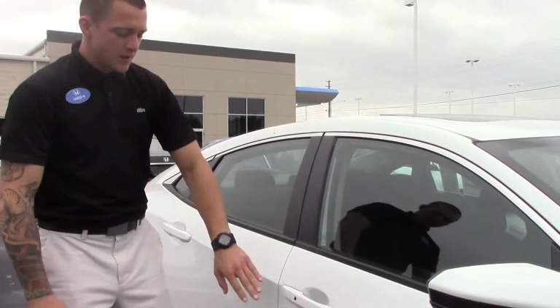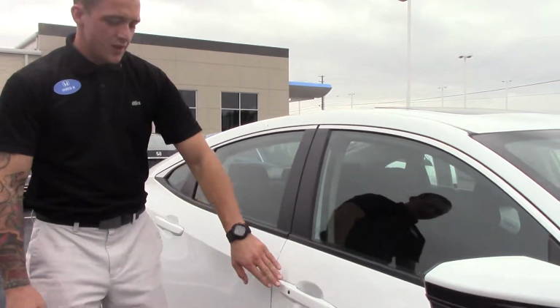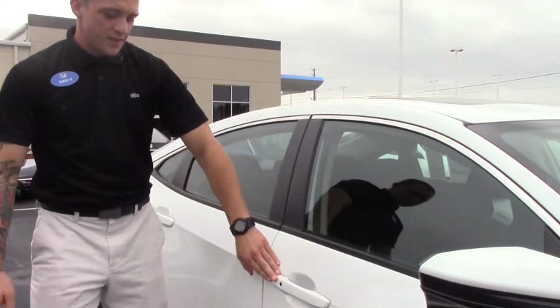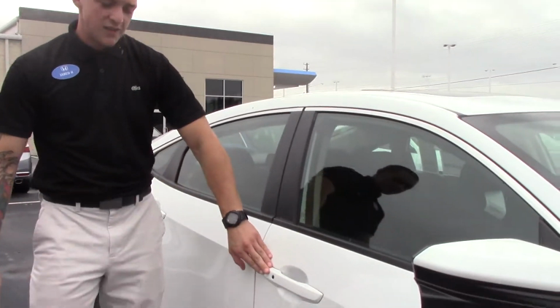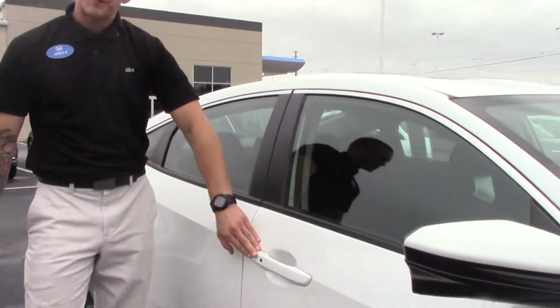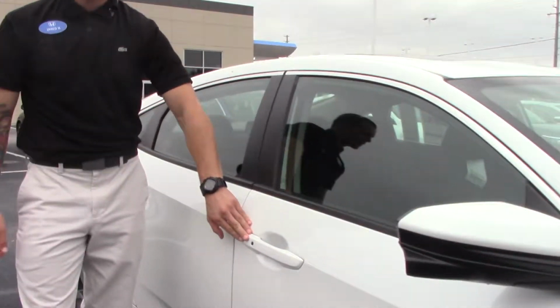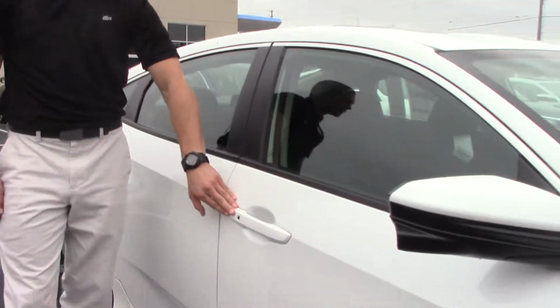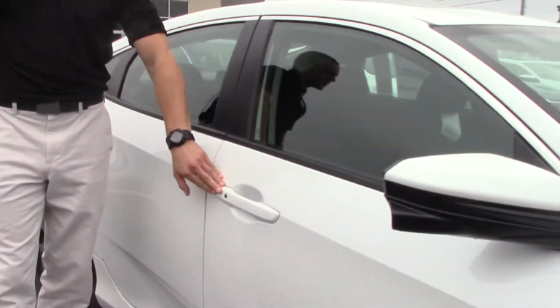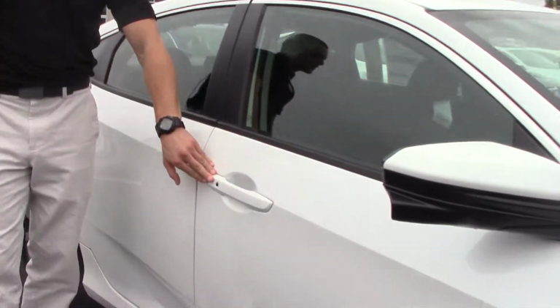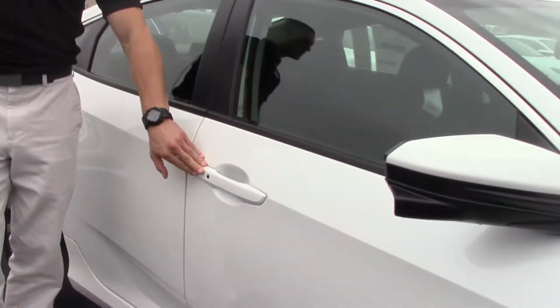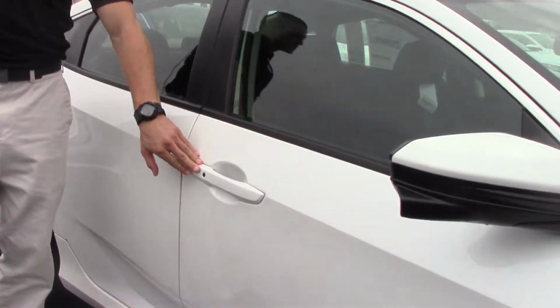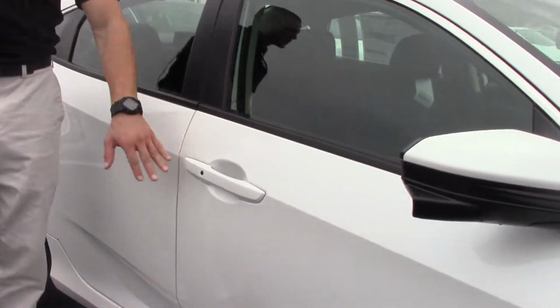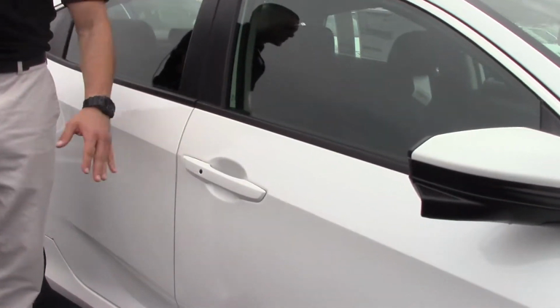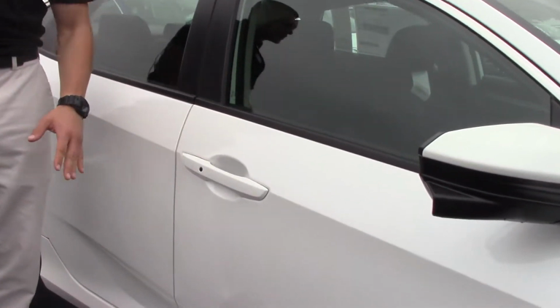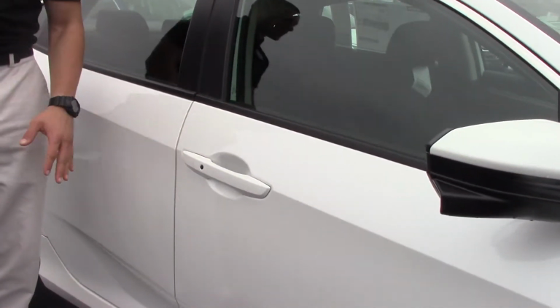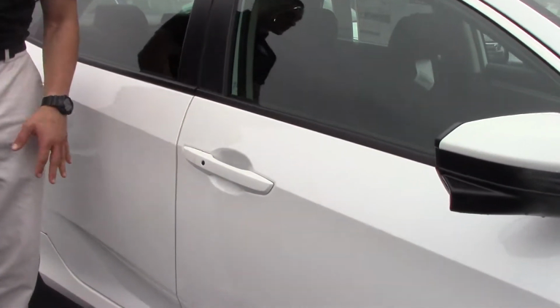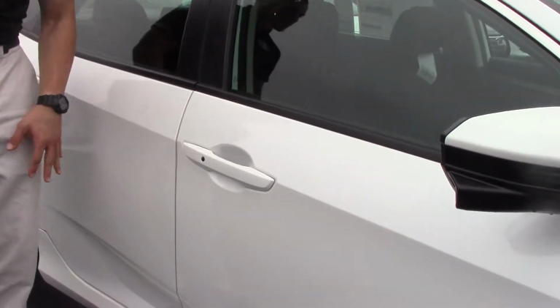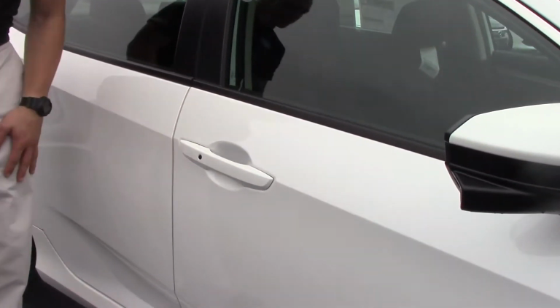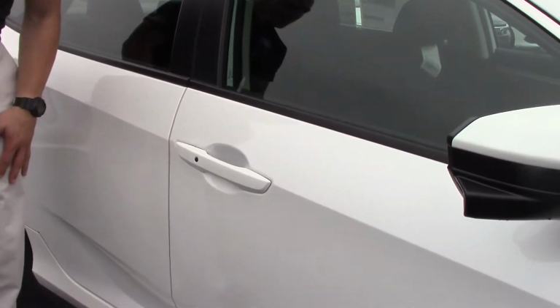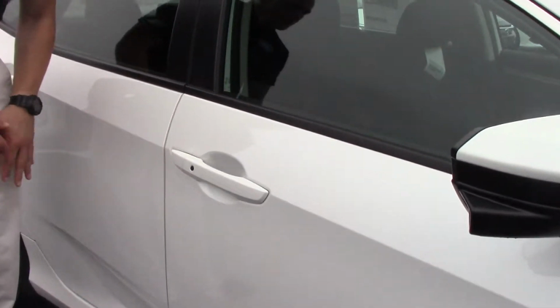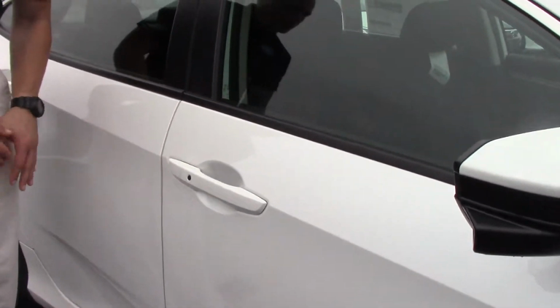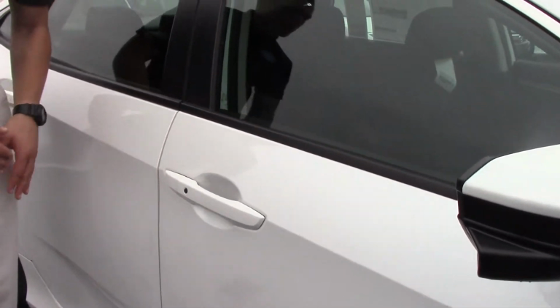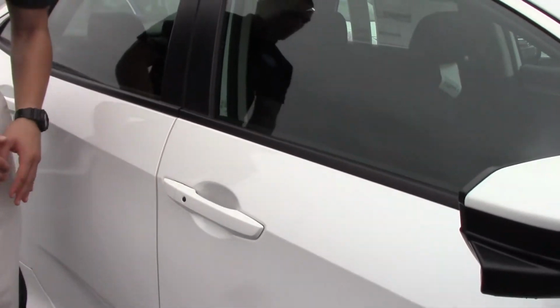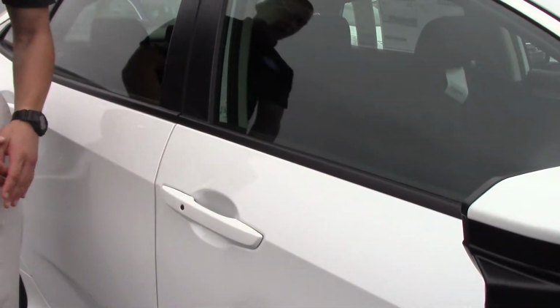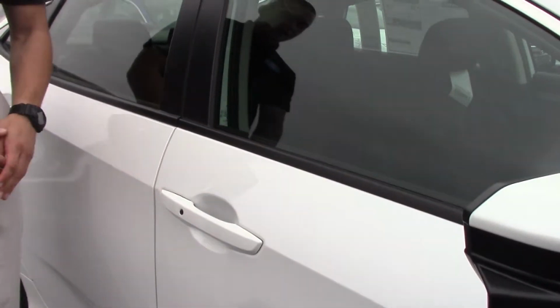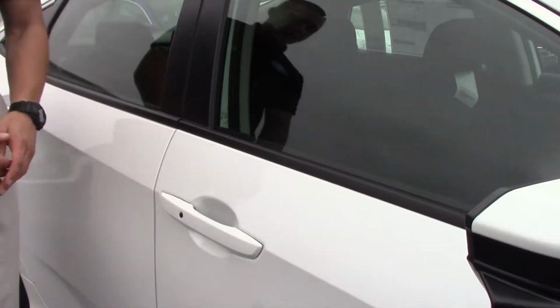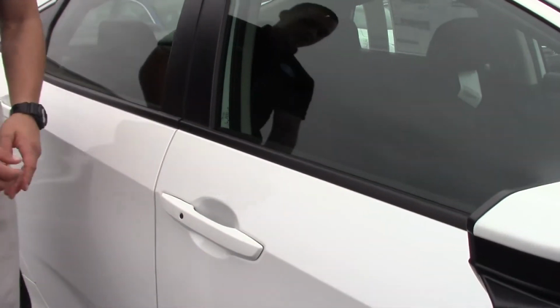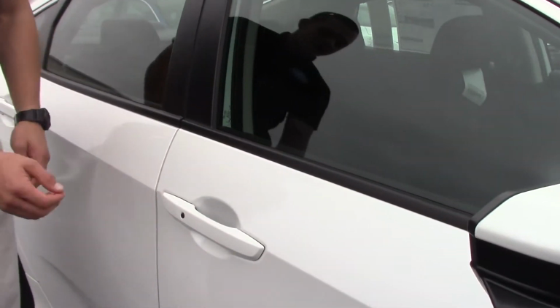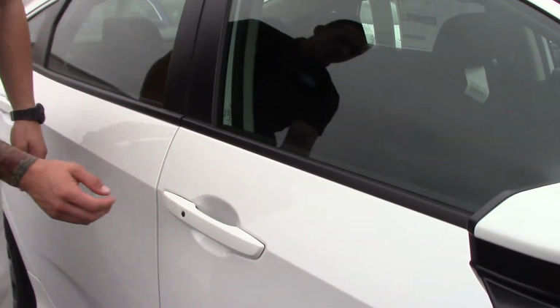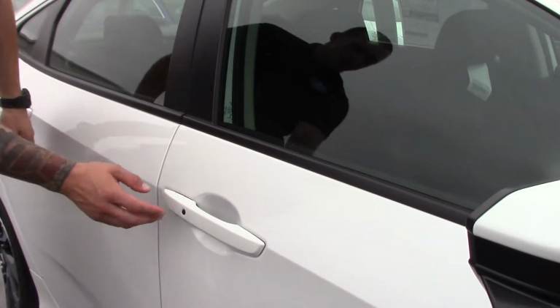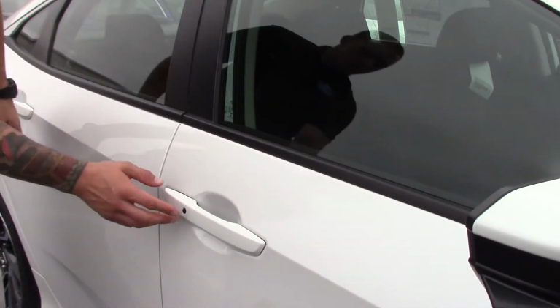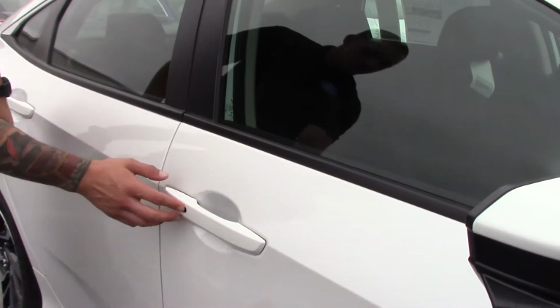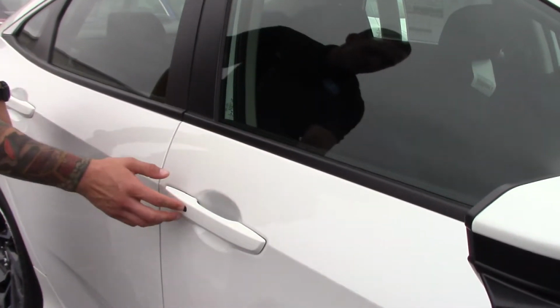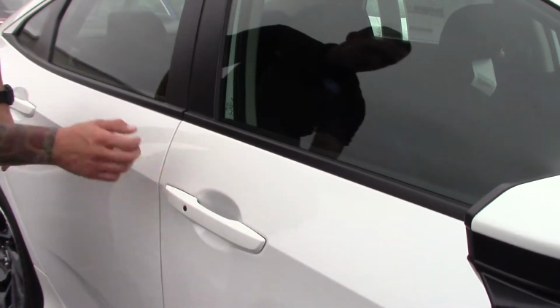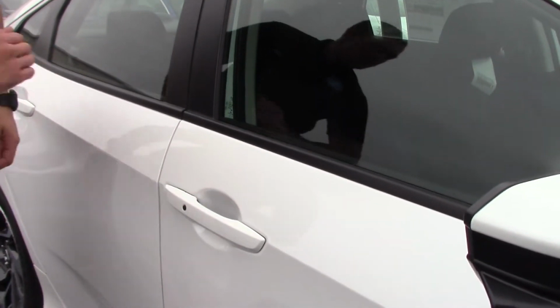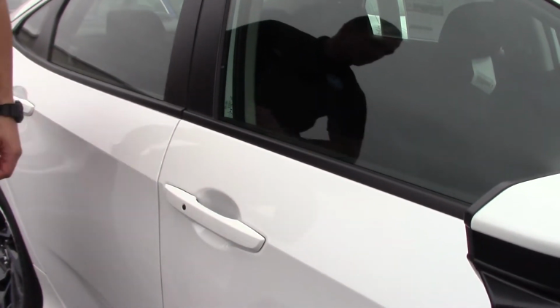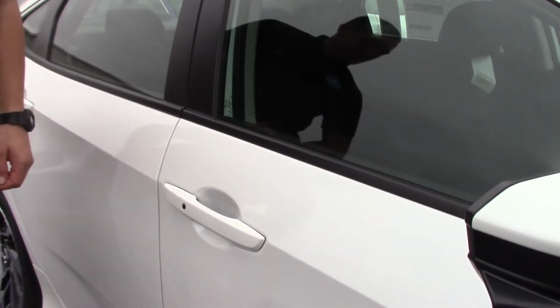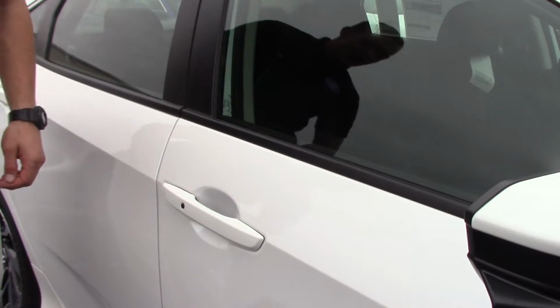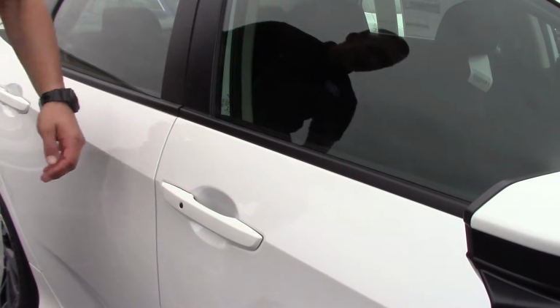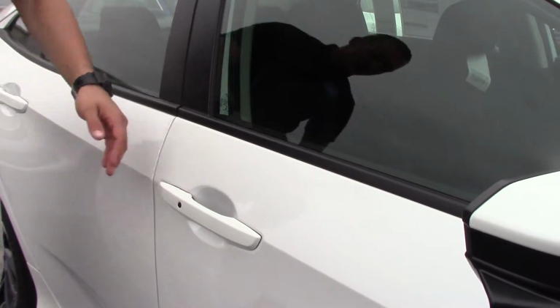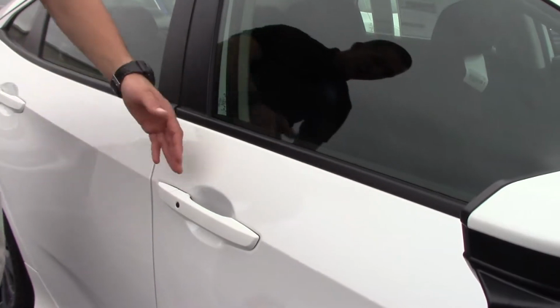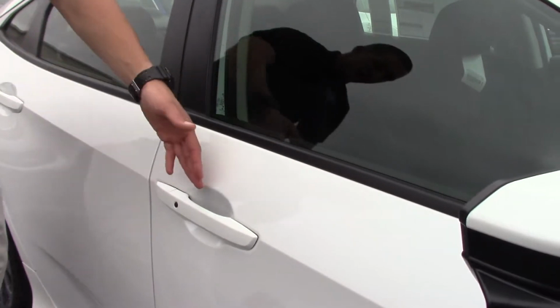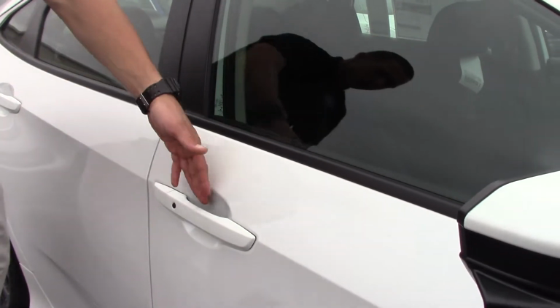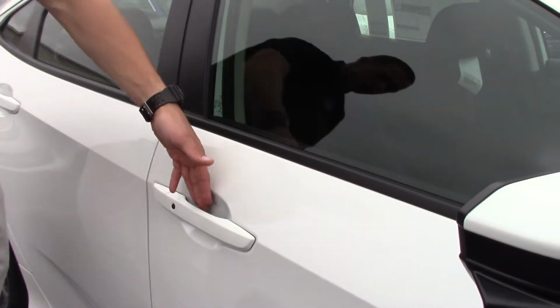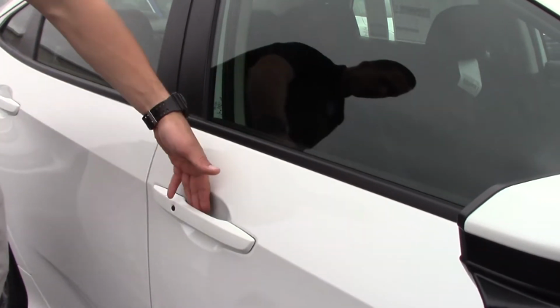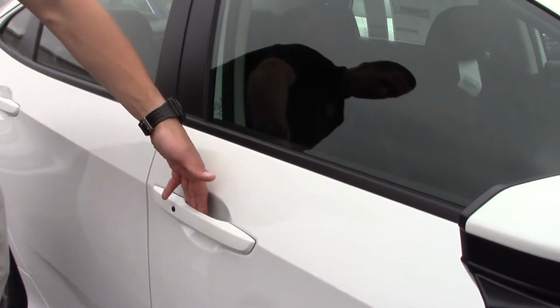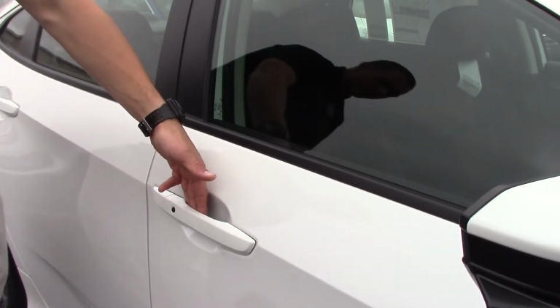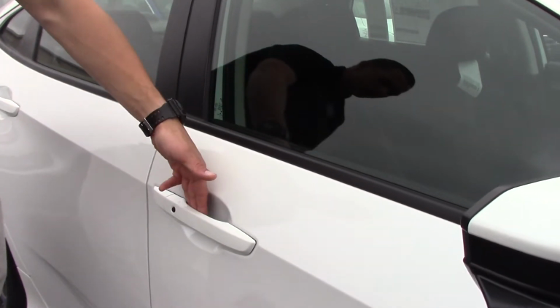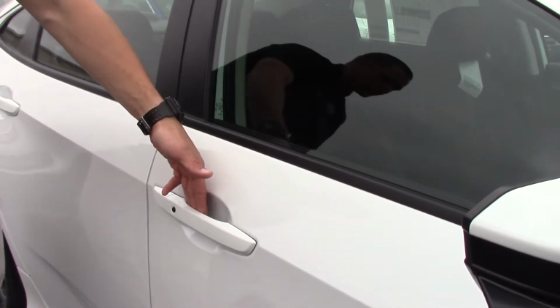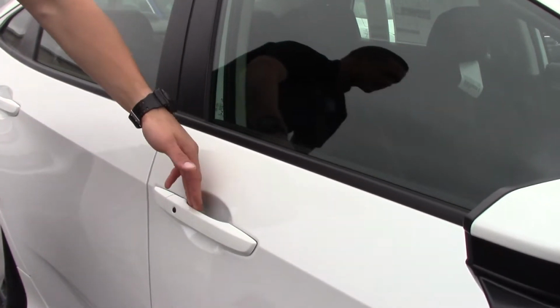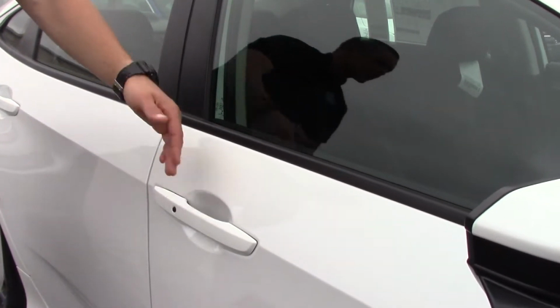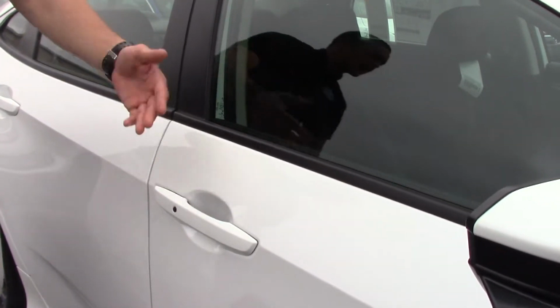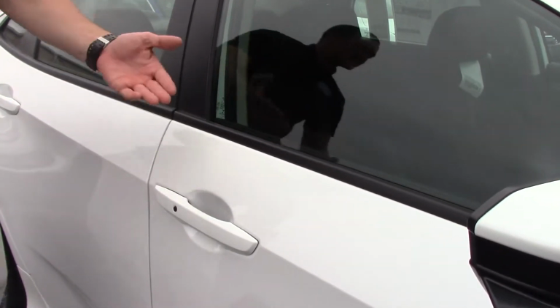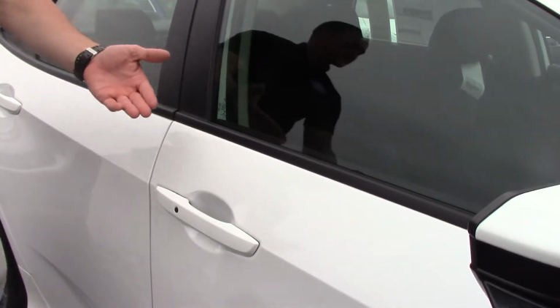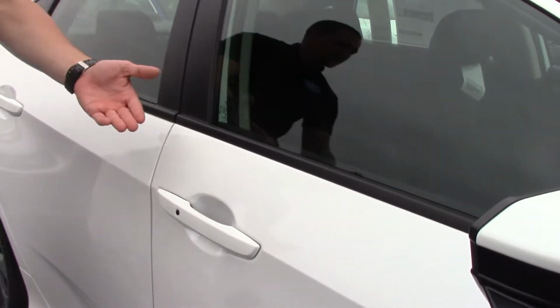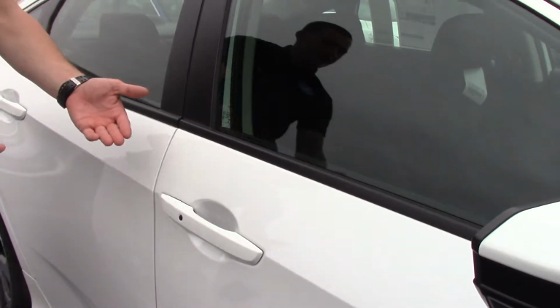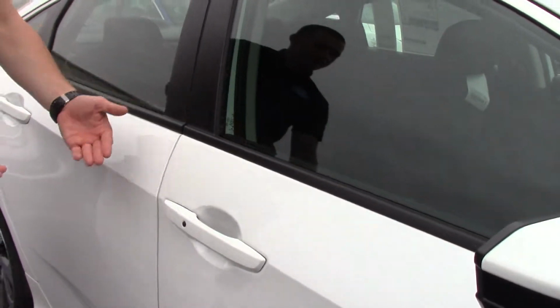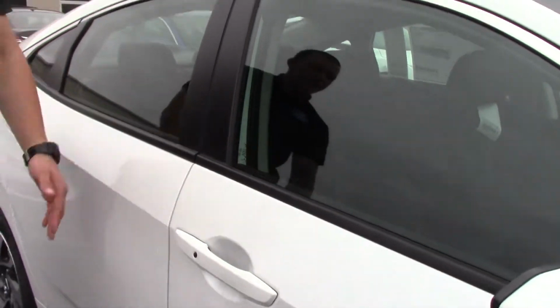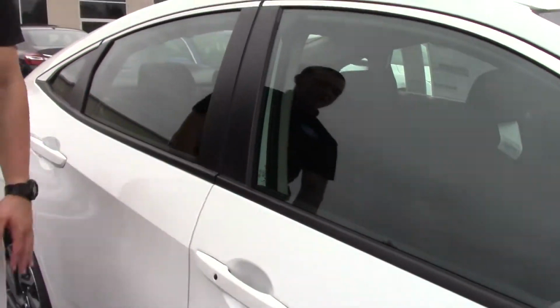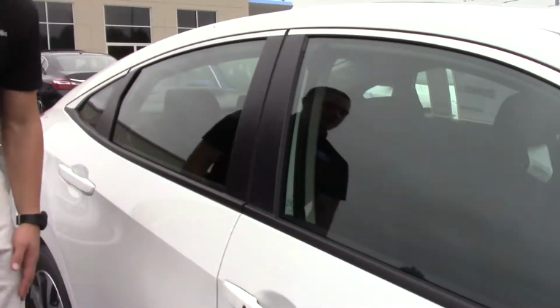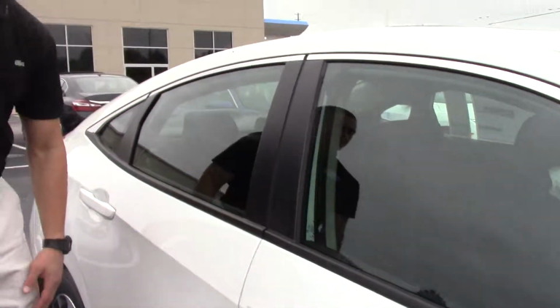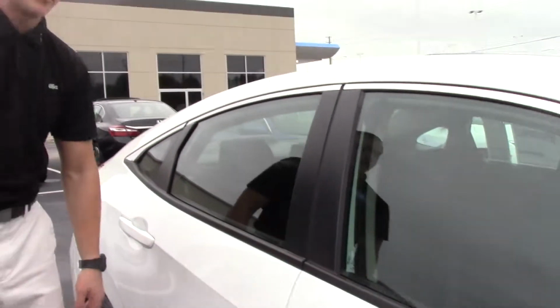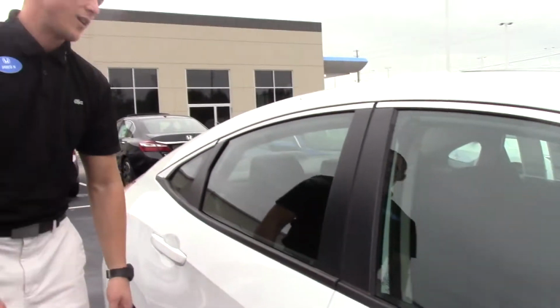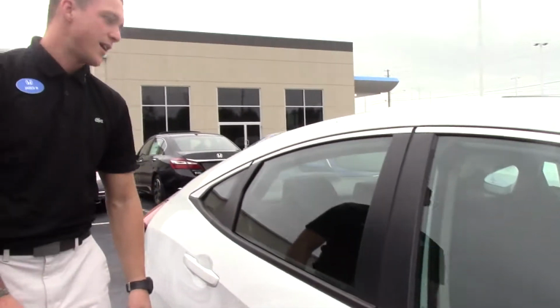This button right here is for when you have a key fob in your pocket. You push the button to lock, and reach your hand on the inside to unlock.